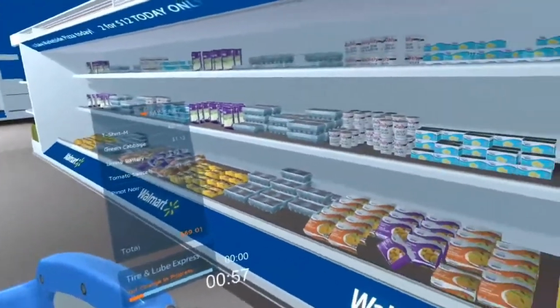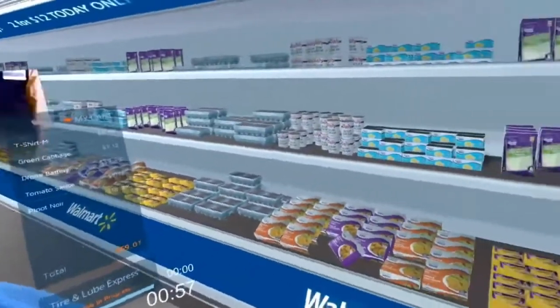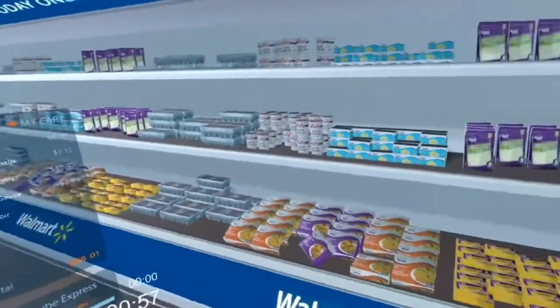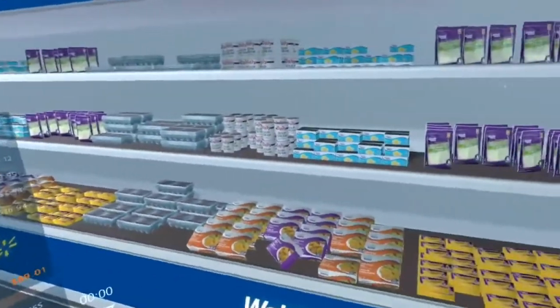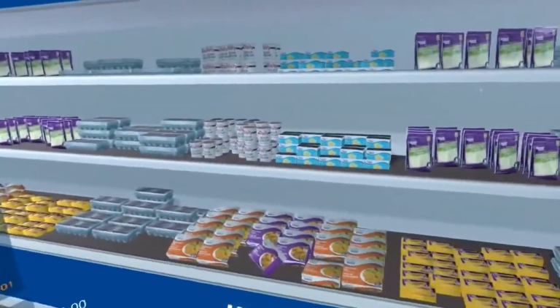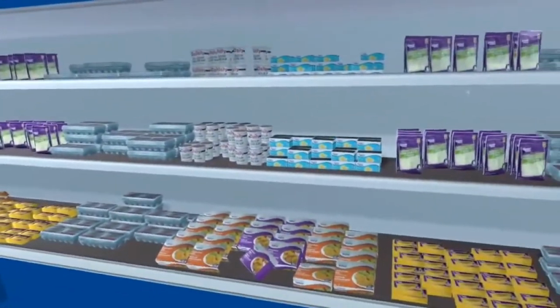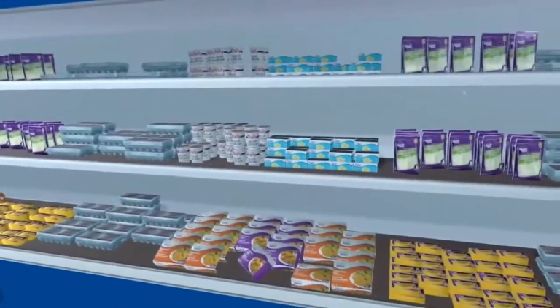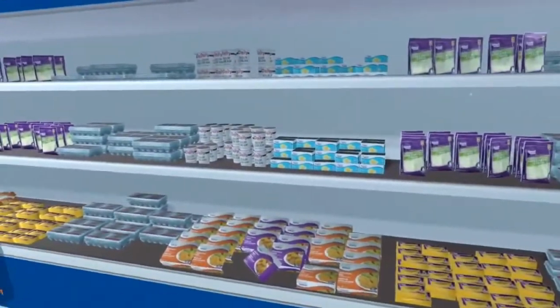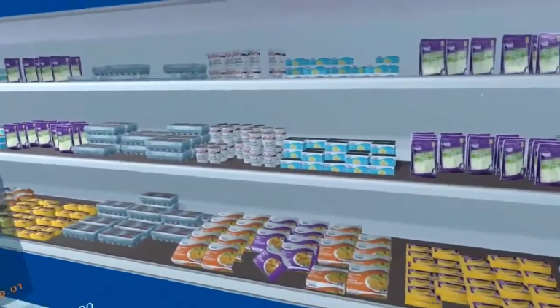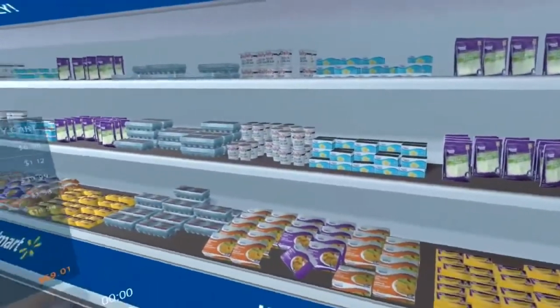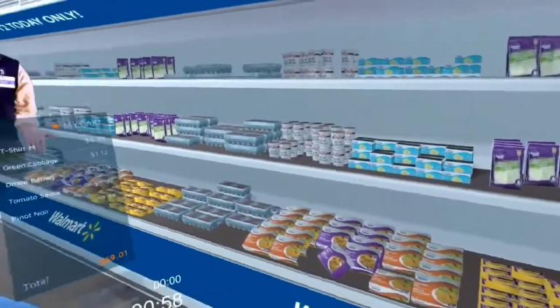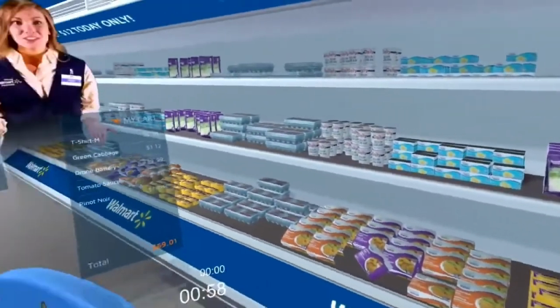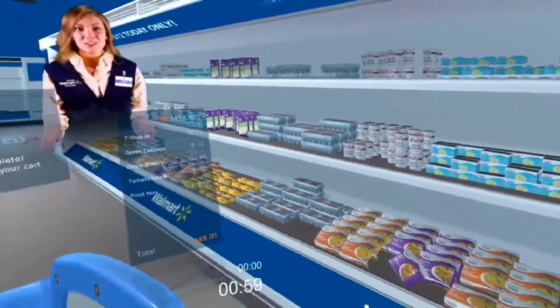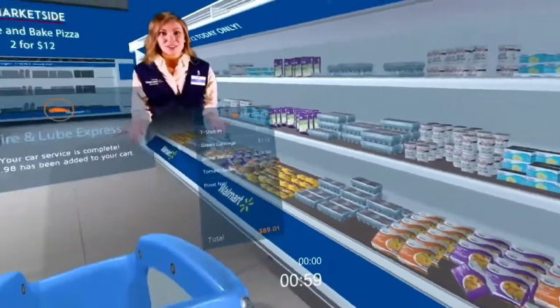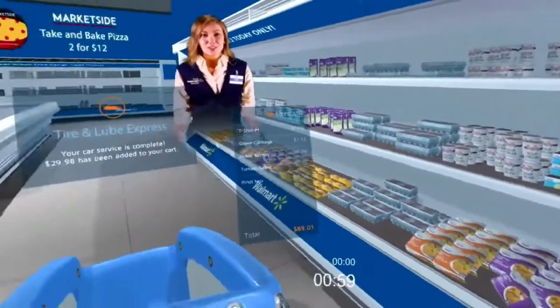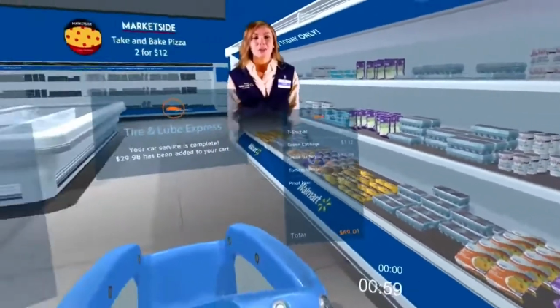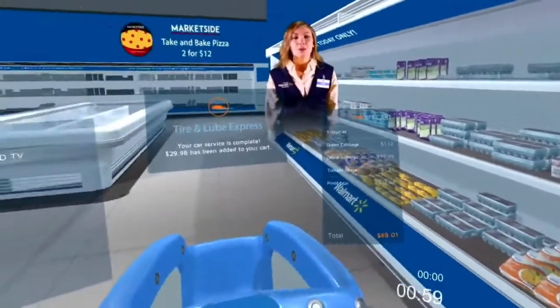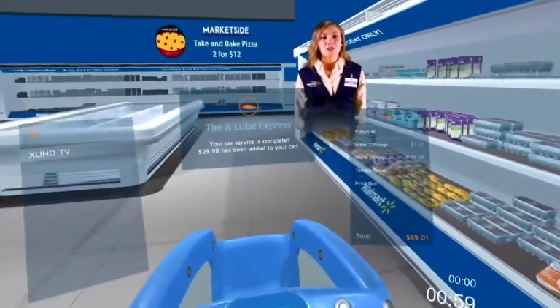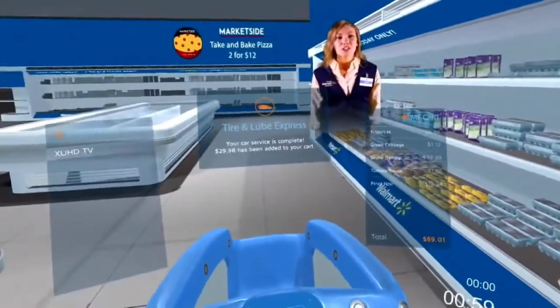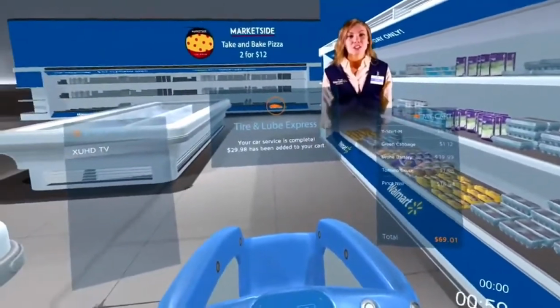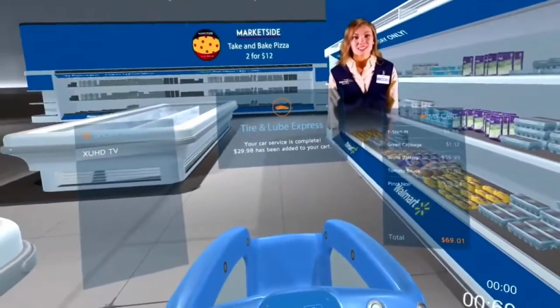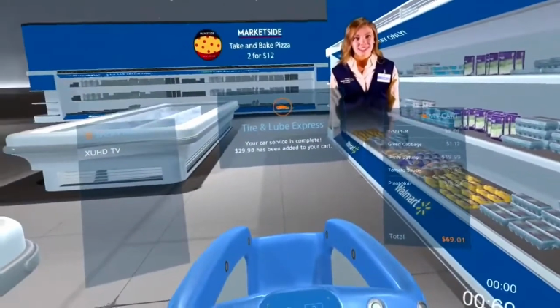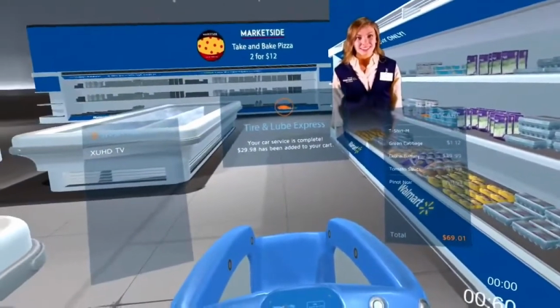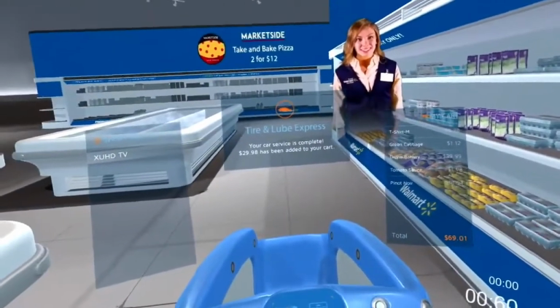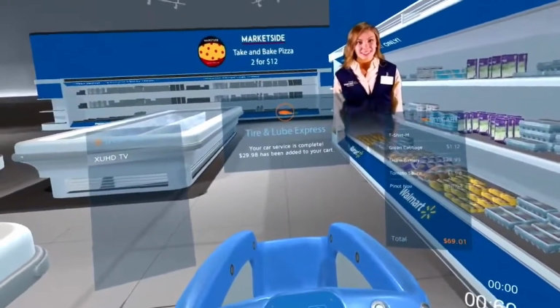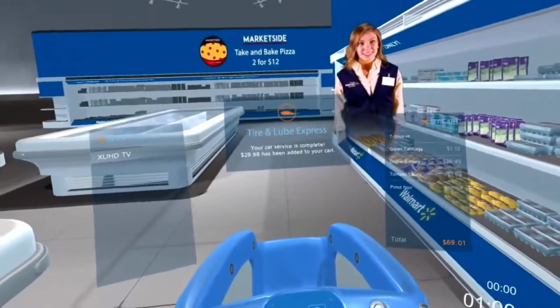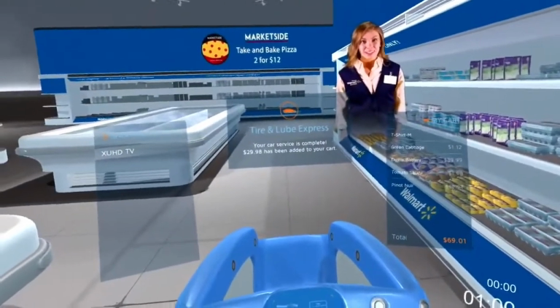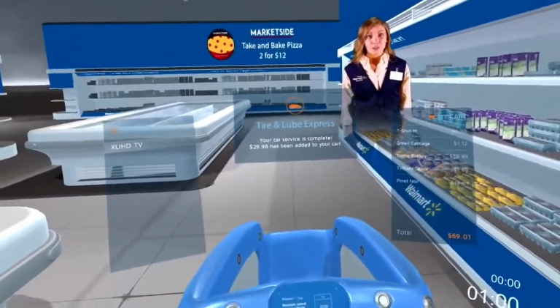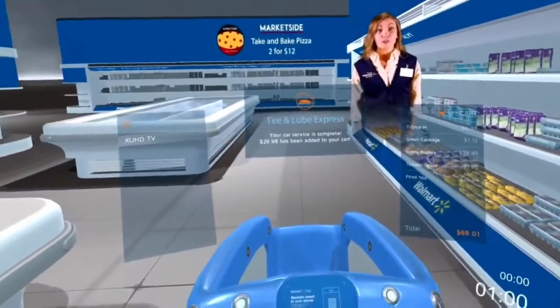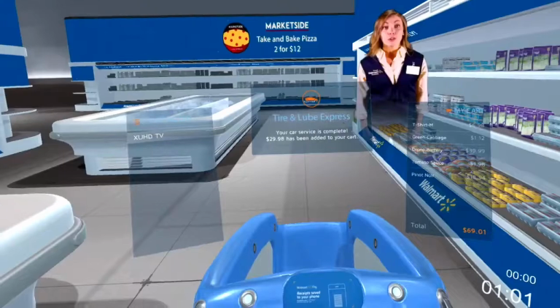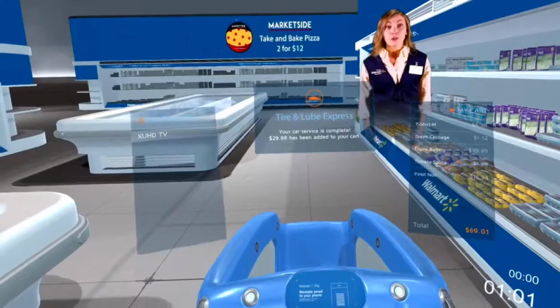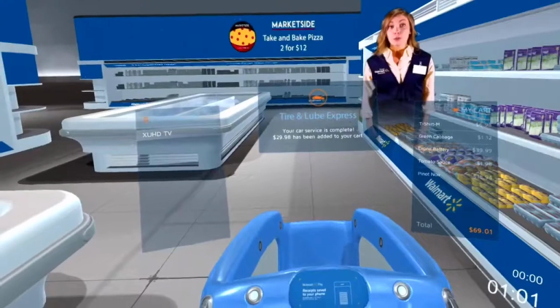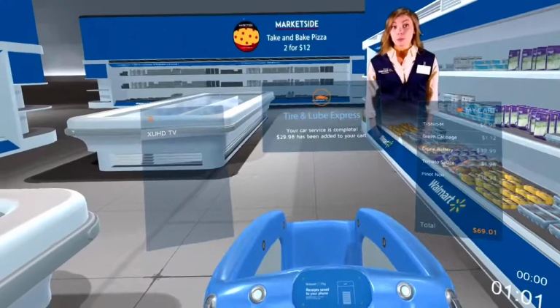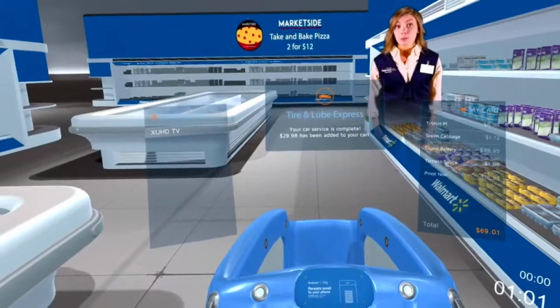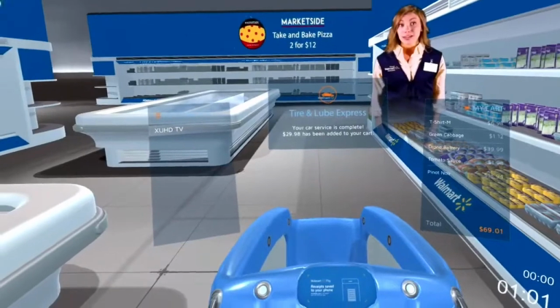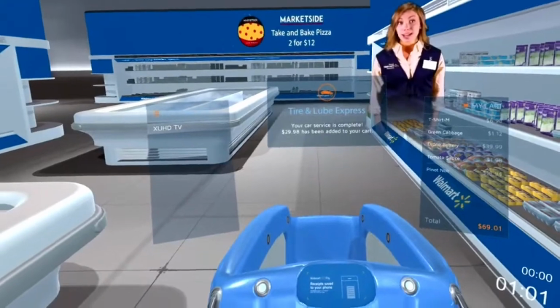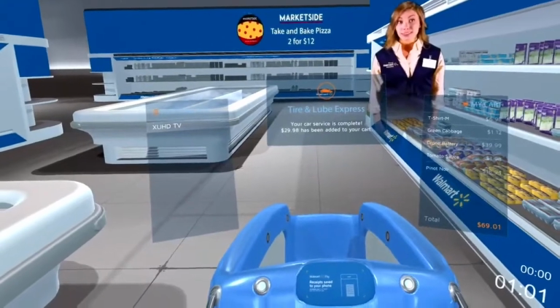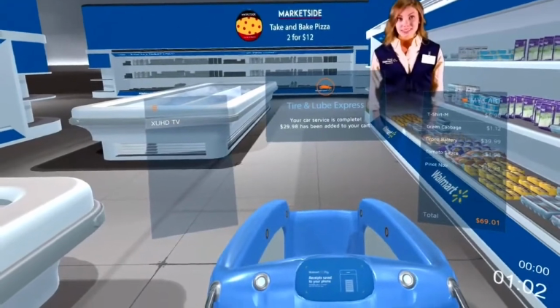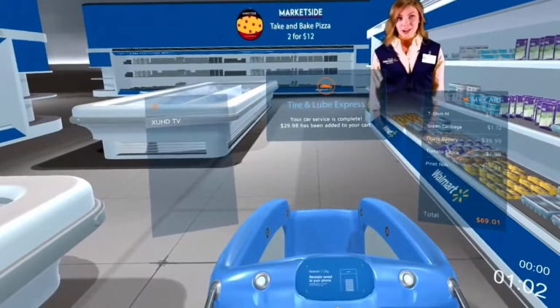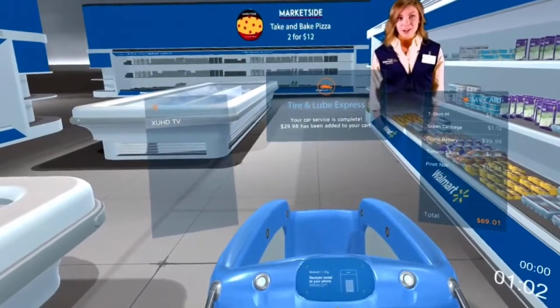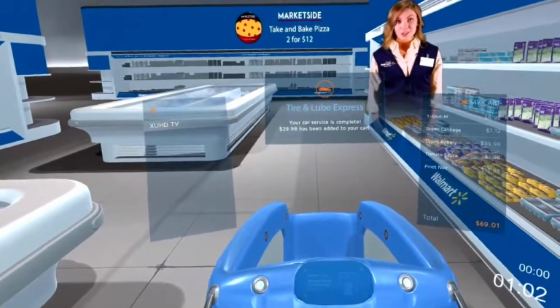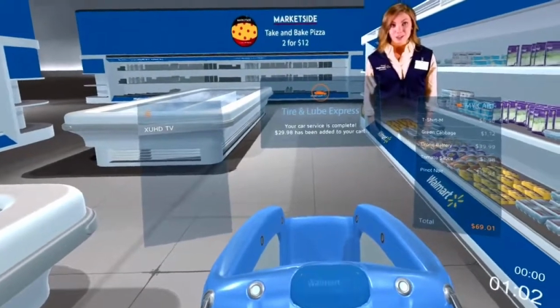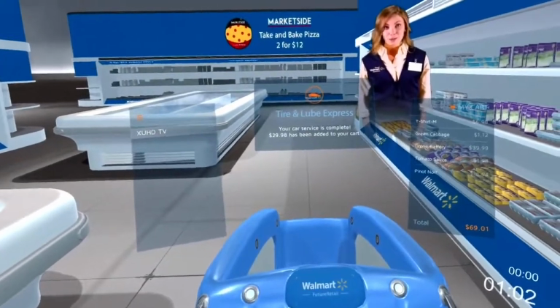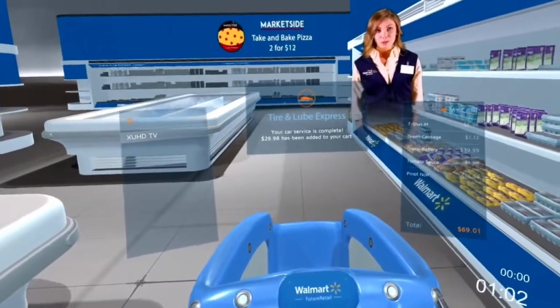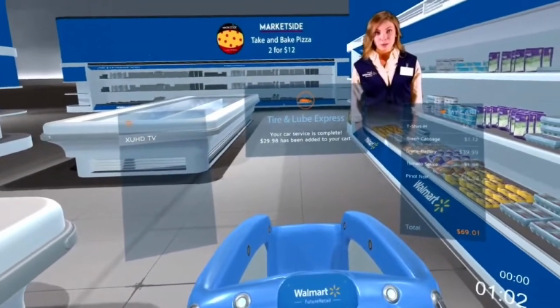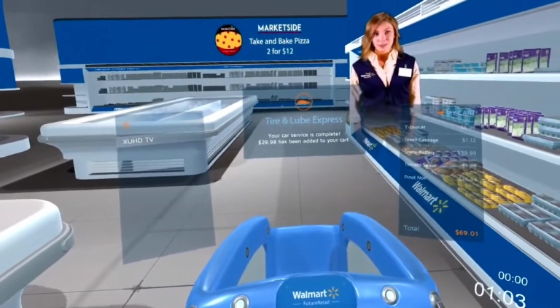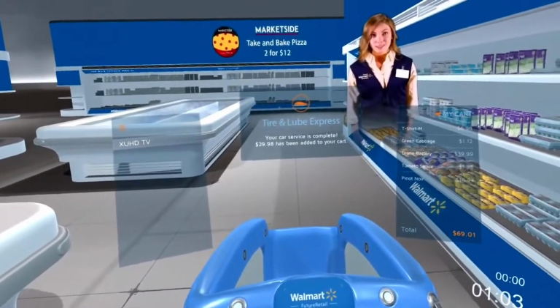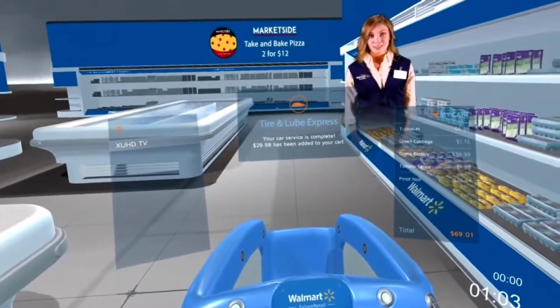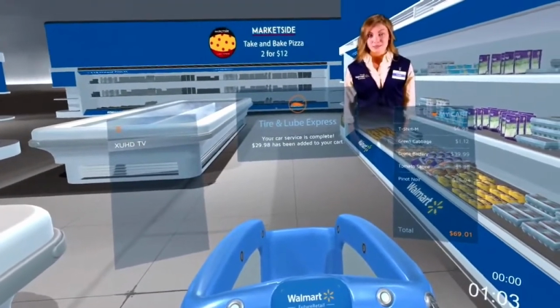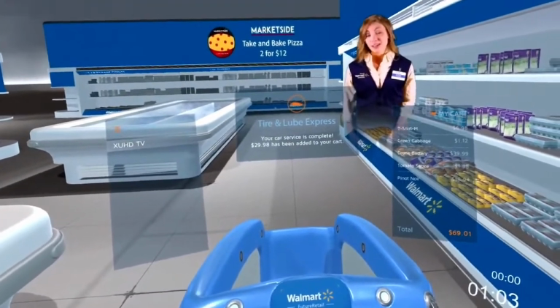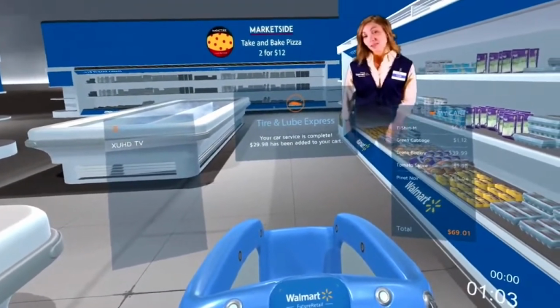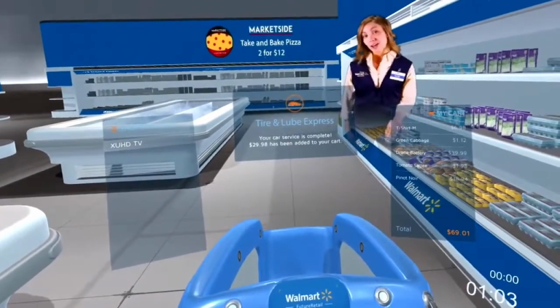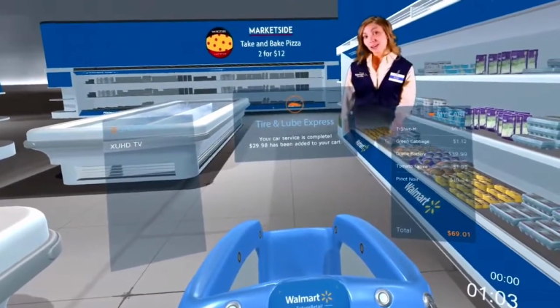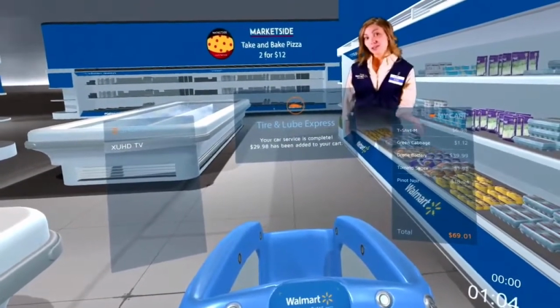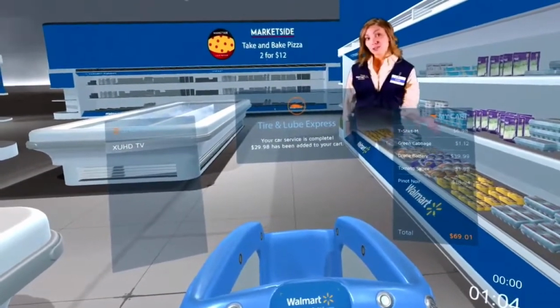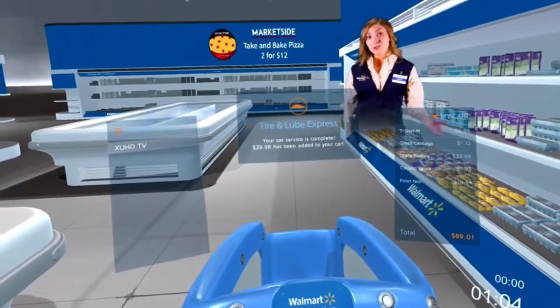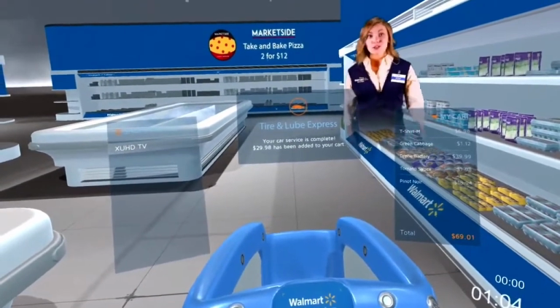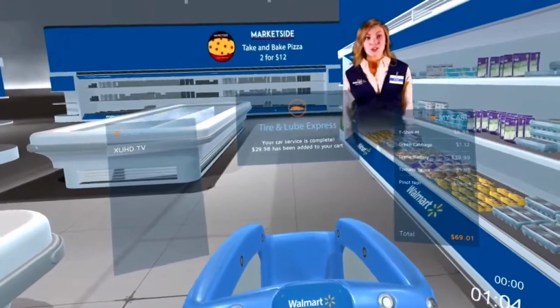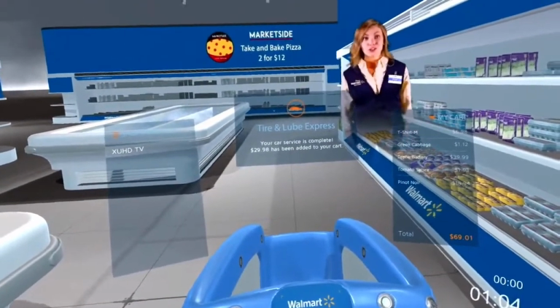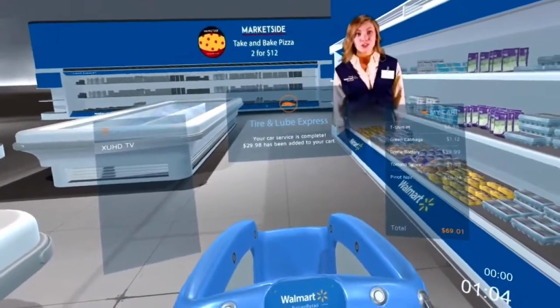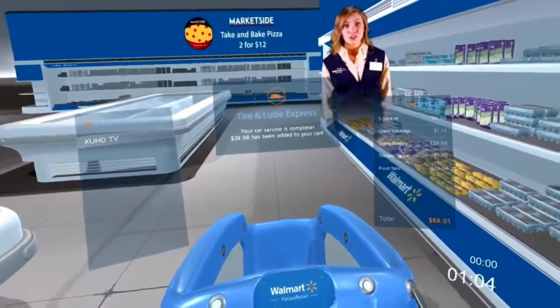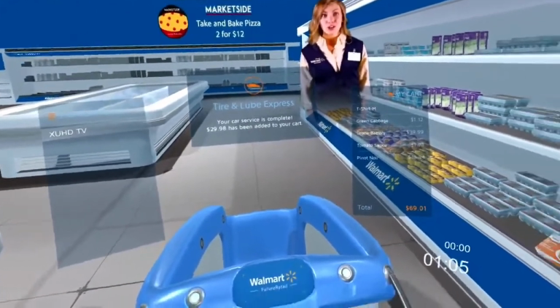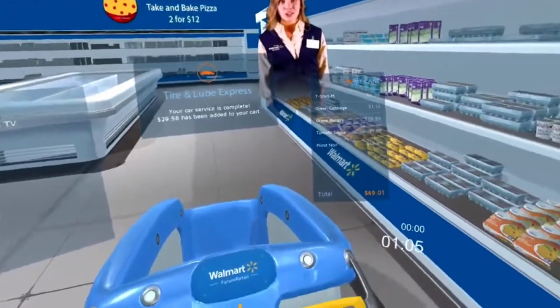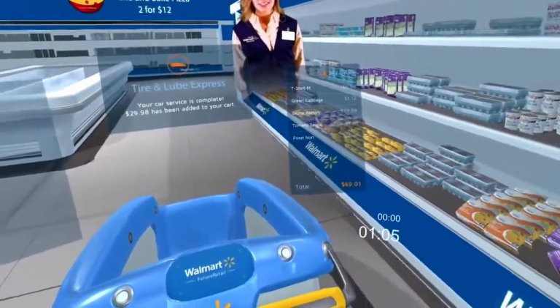Good news! Your oil change is done. Your vehicle will be ready at the Tire and Lube Express. I've added the service charge to your cart total.